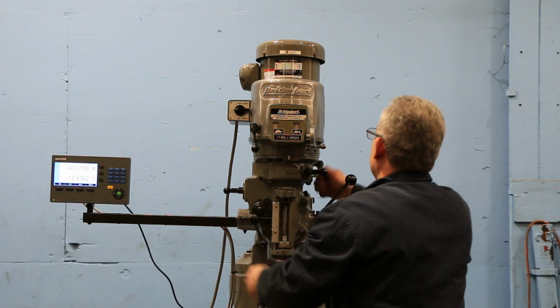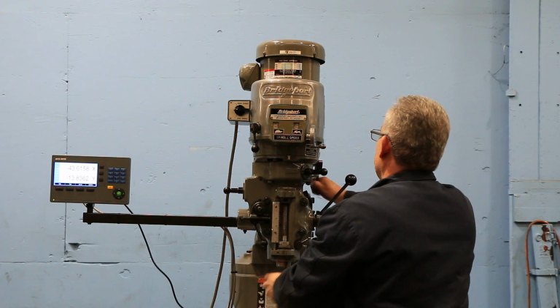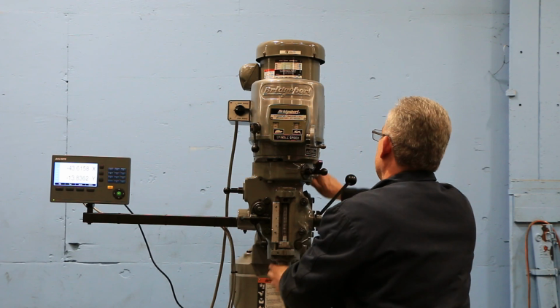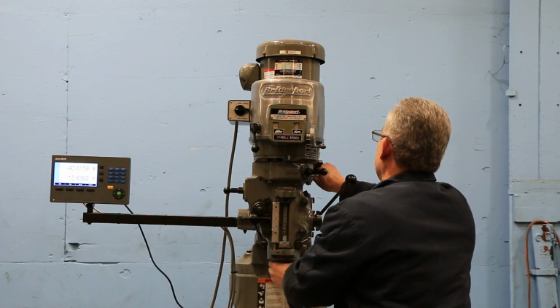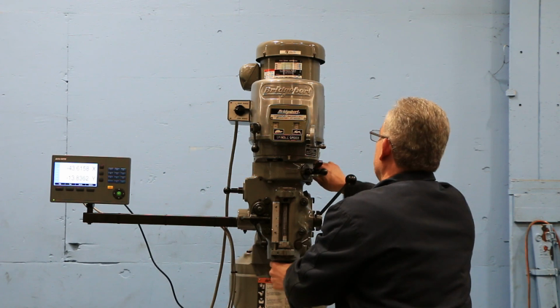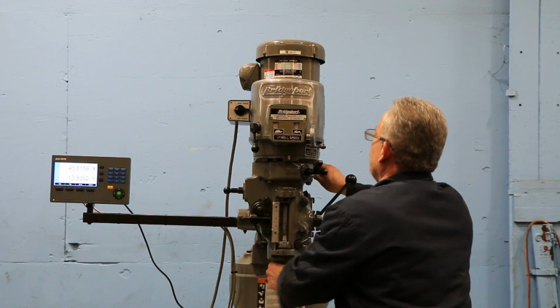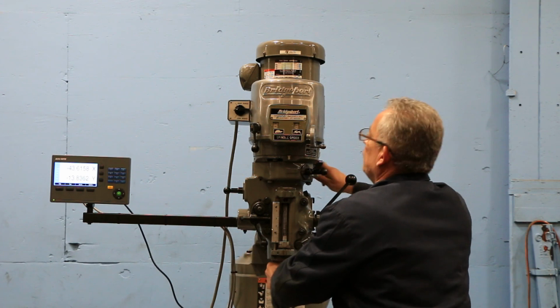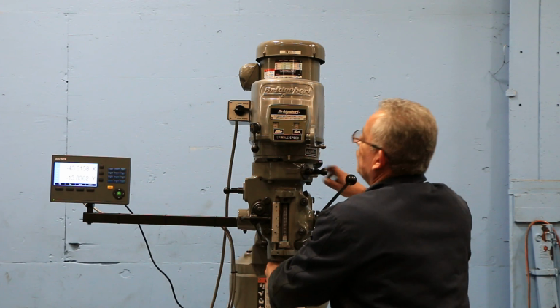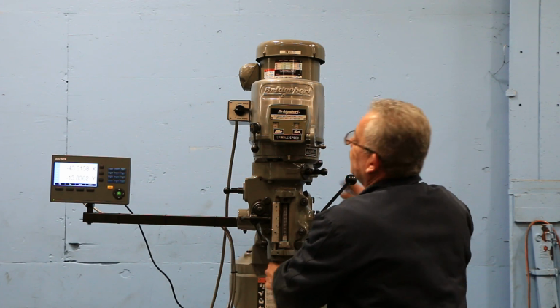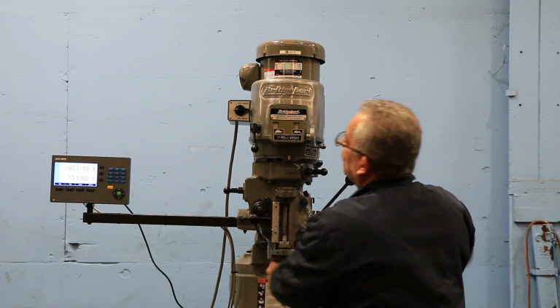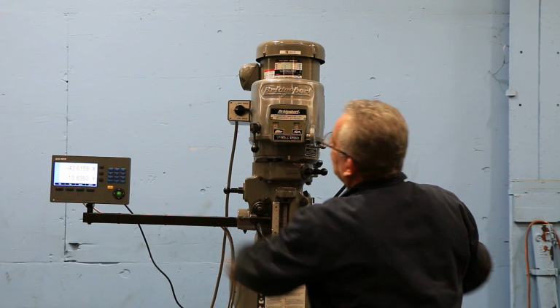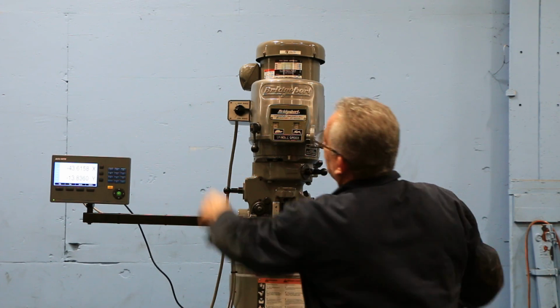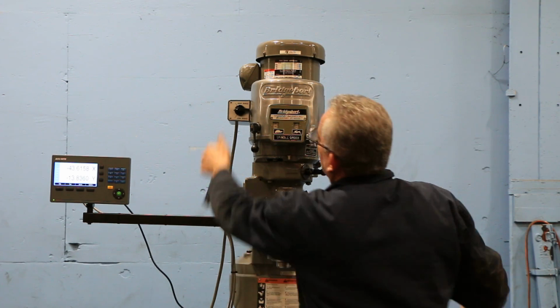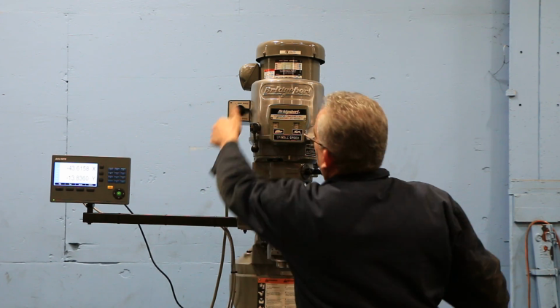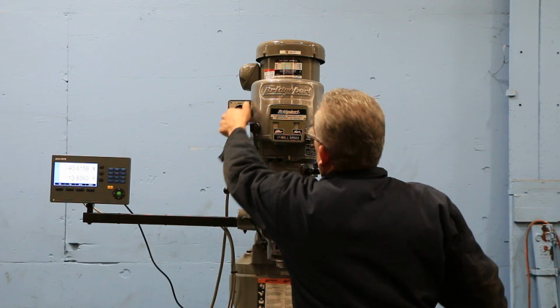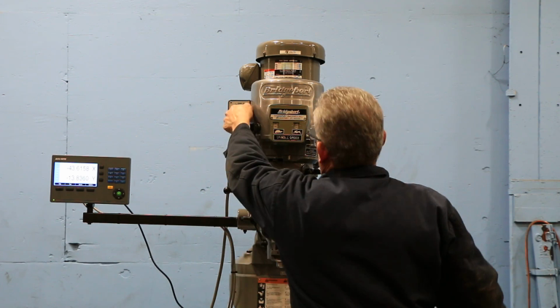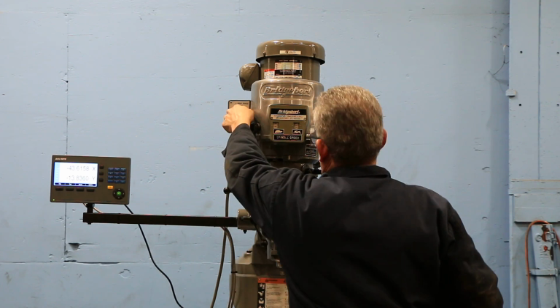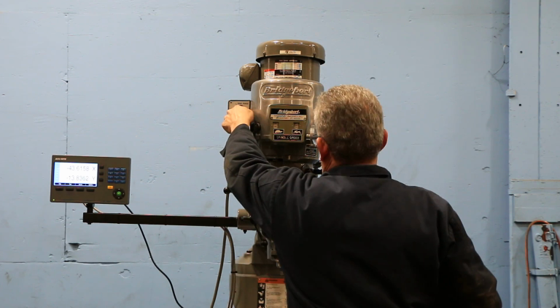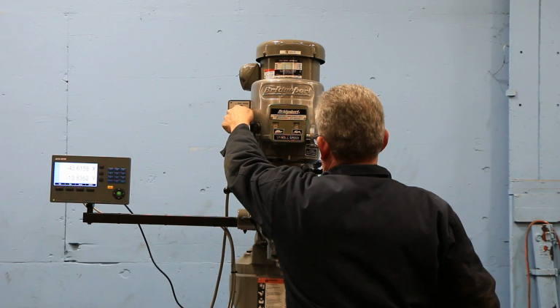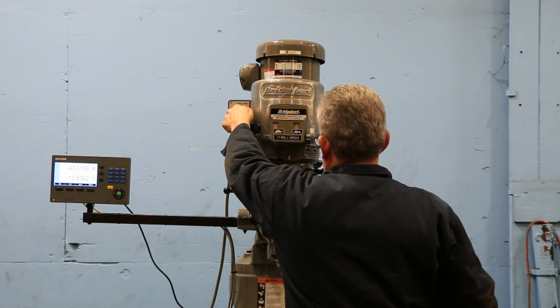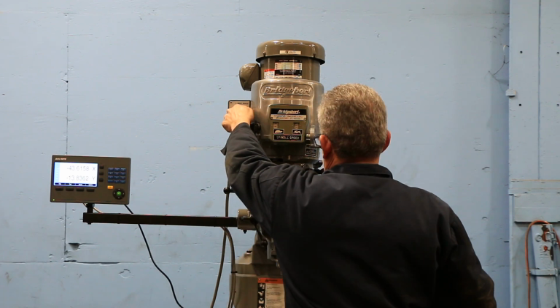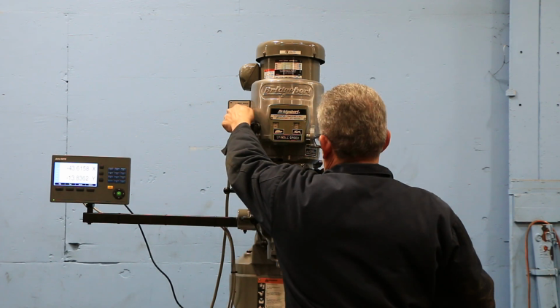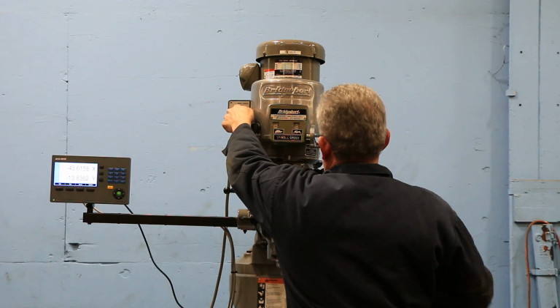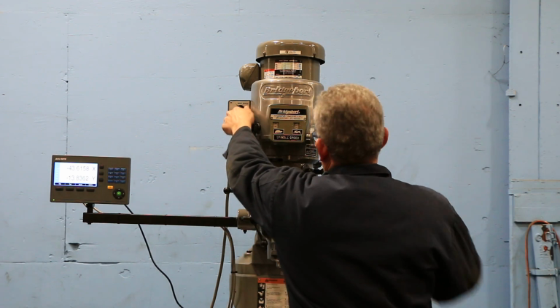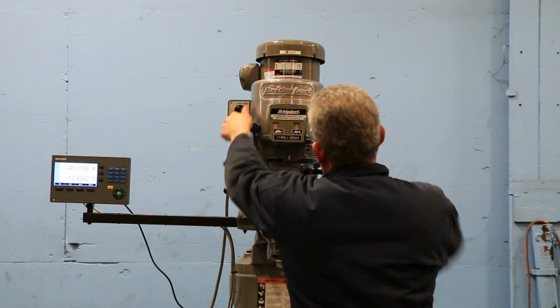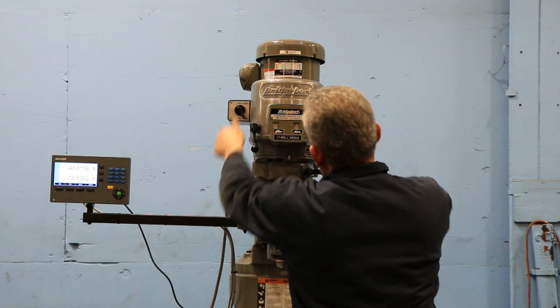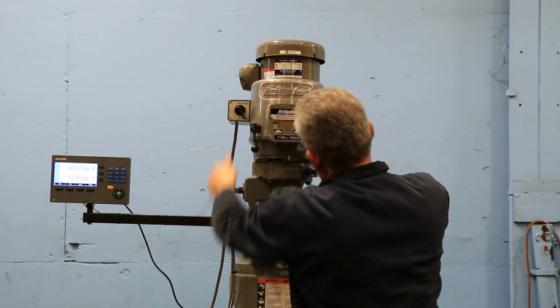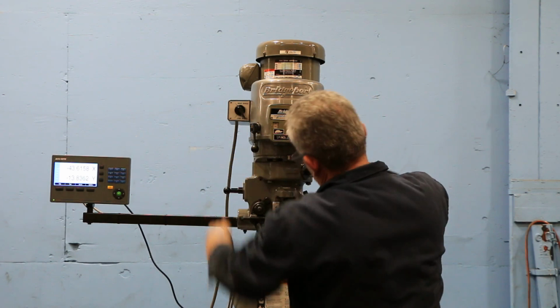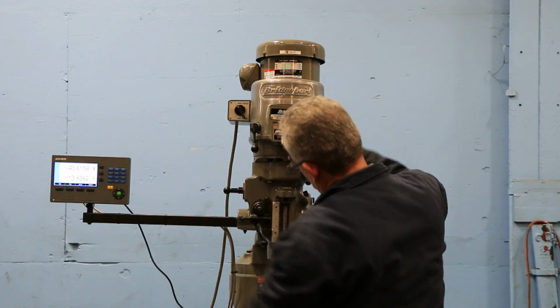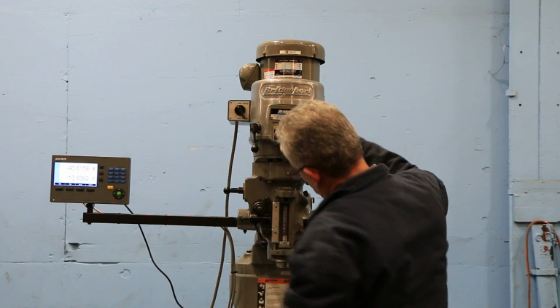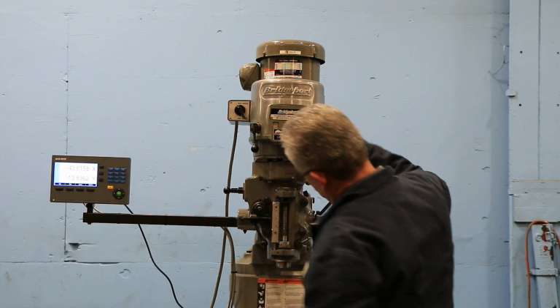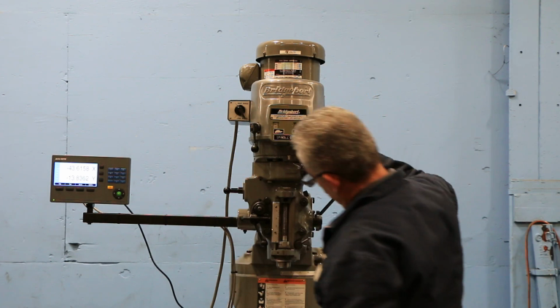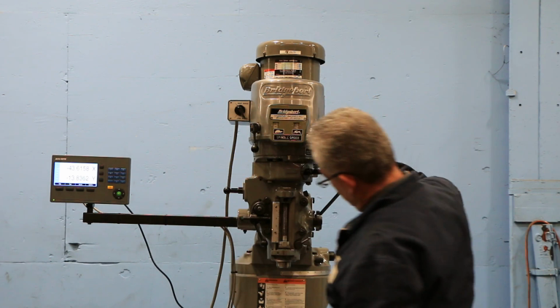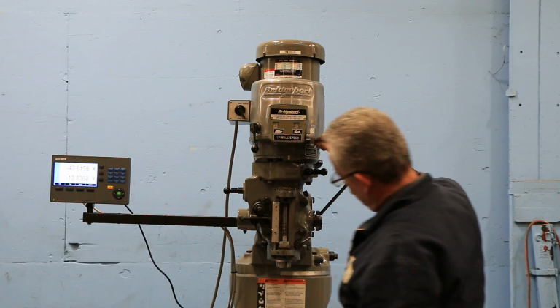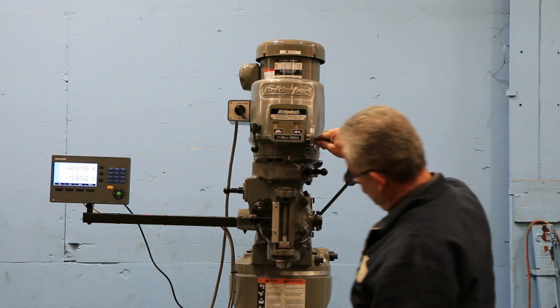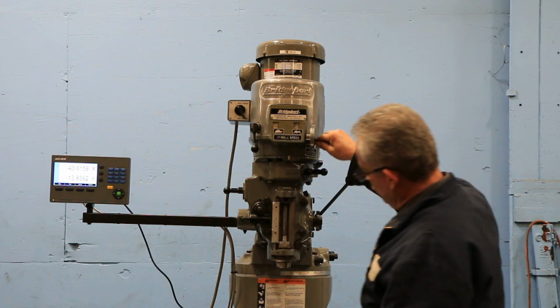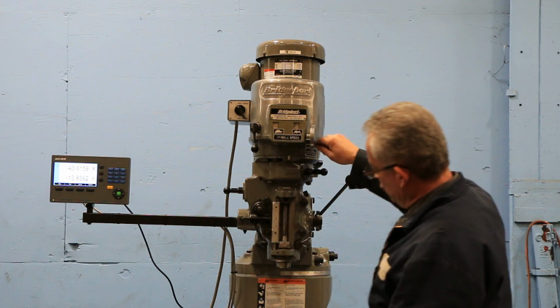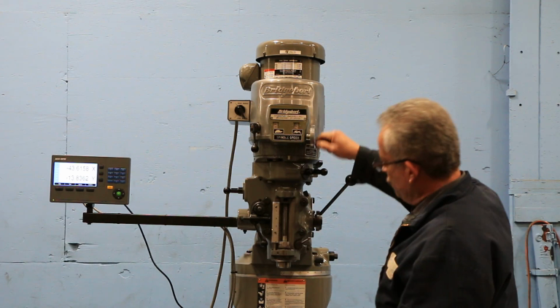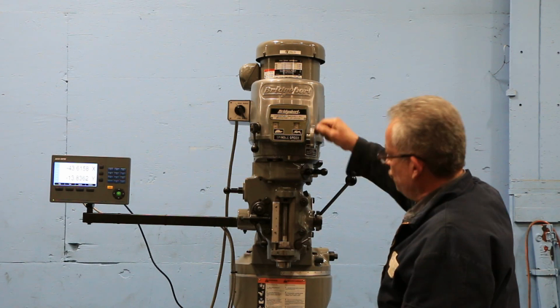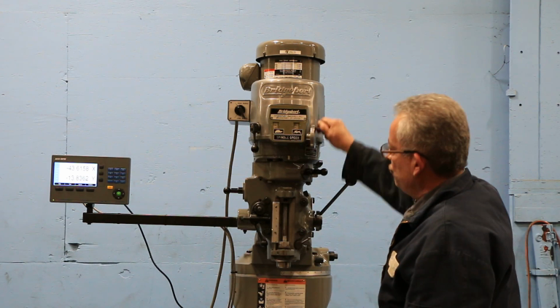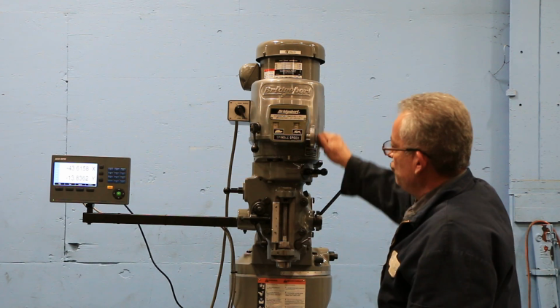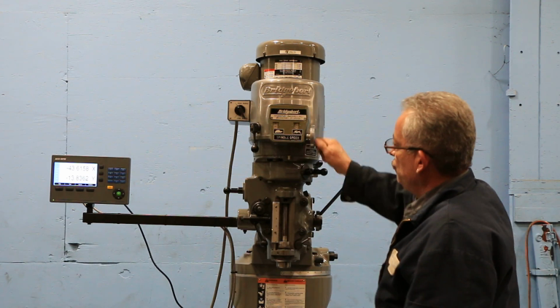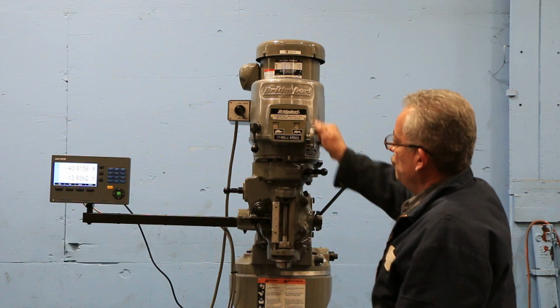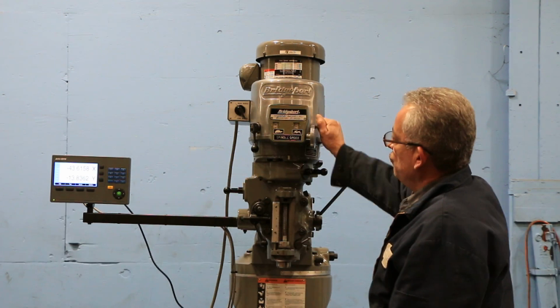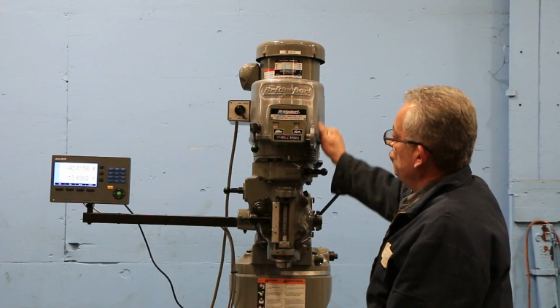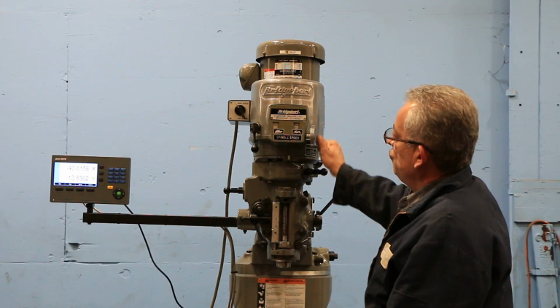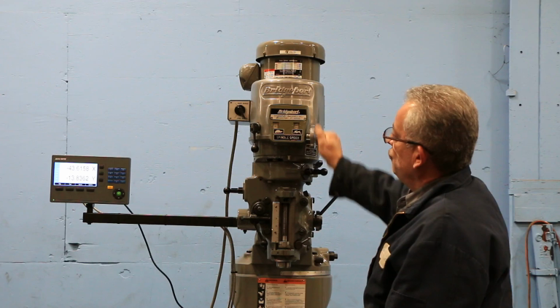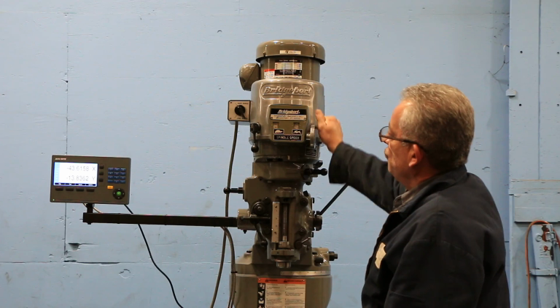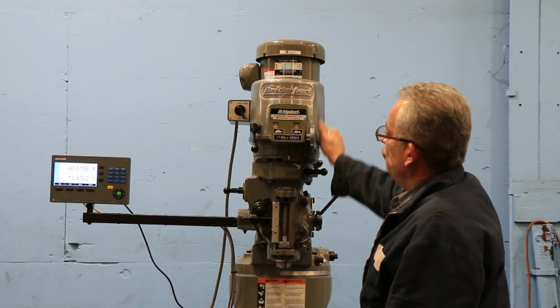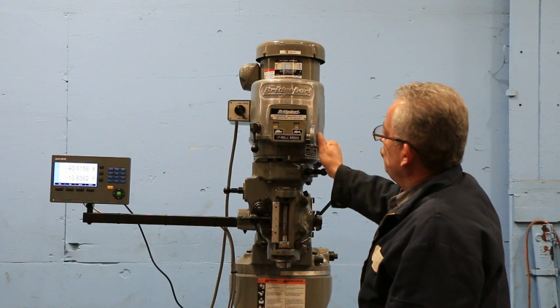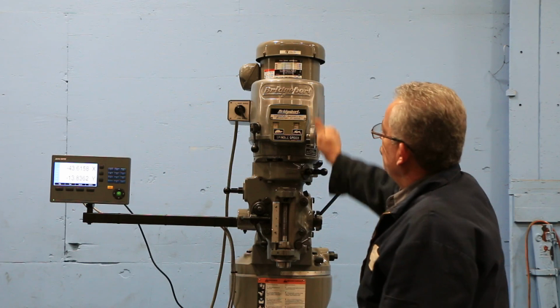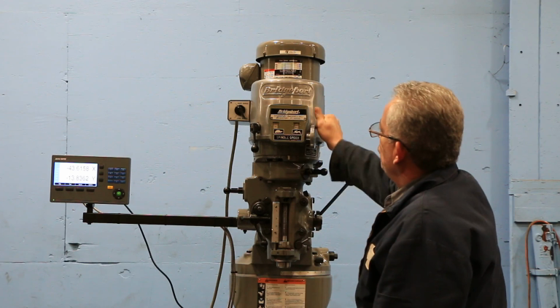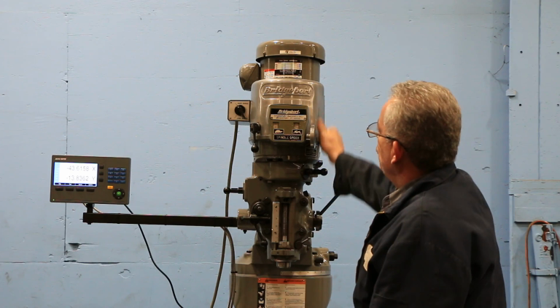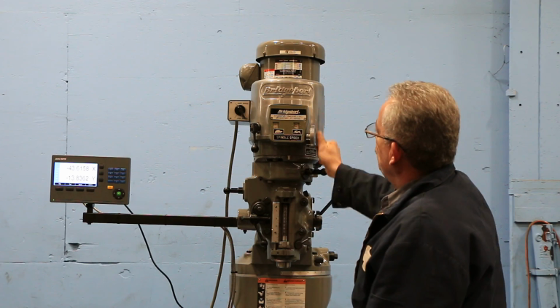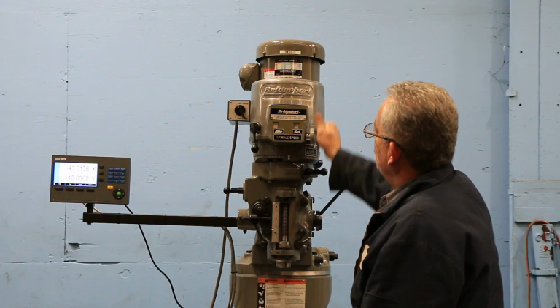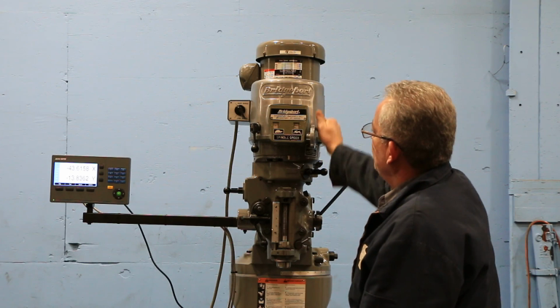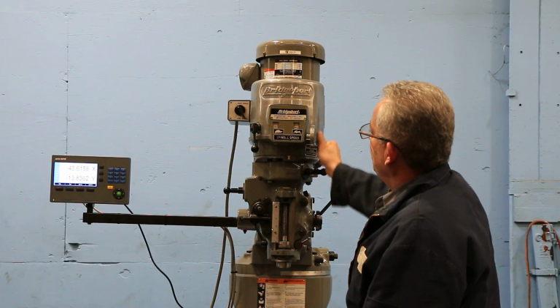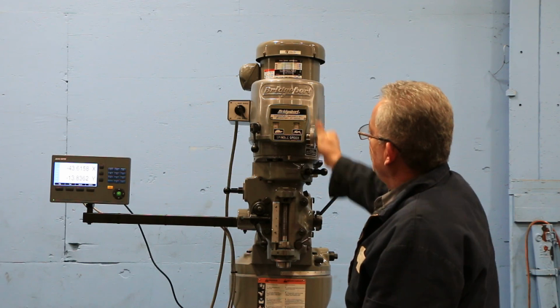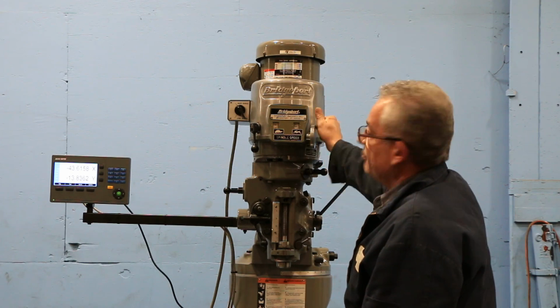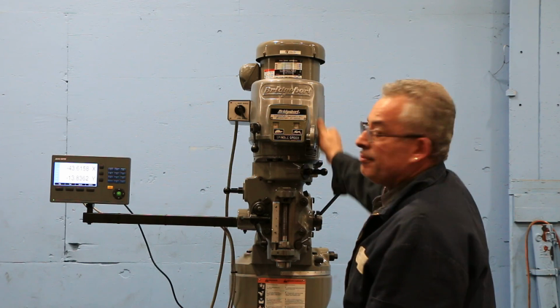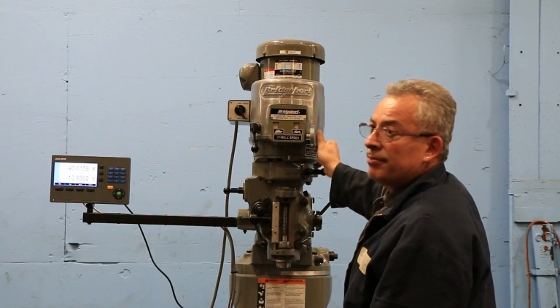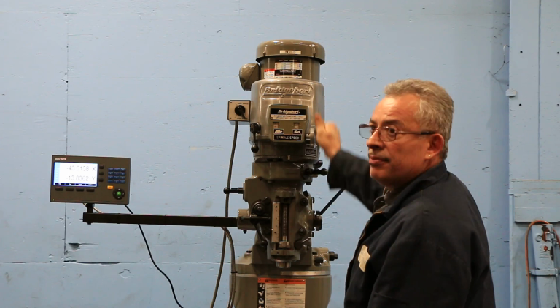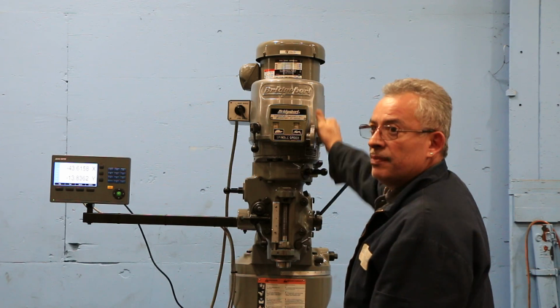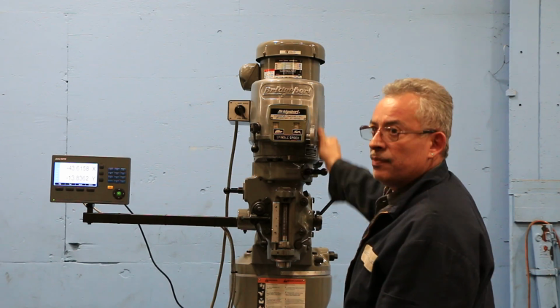It's putting in the lobe. That's the low gear. It's an R8 spindle.